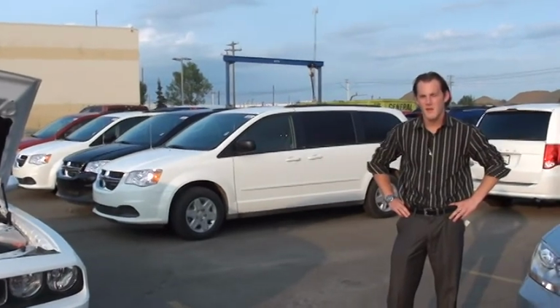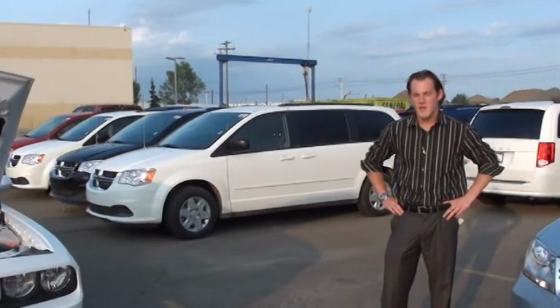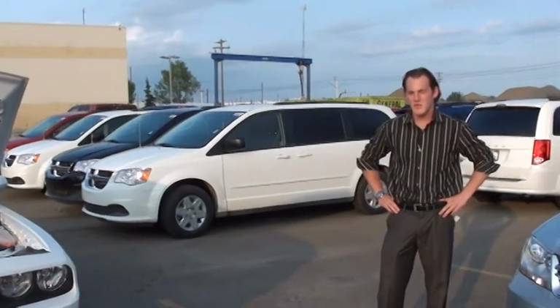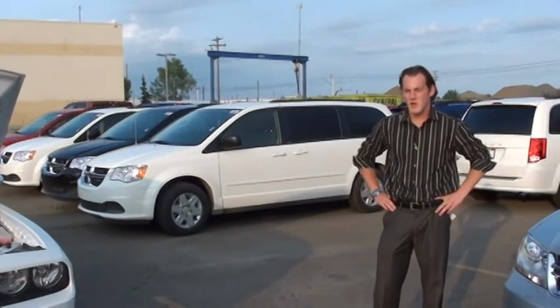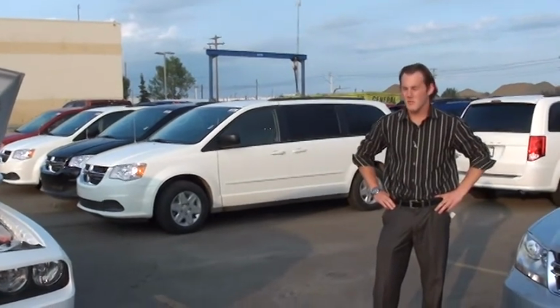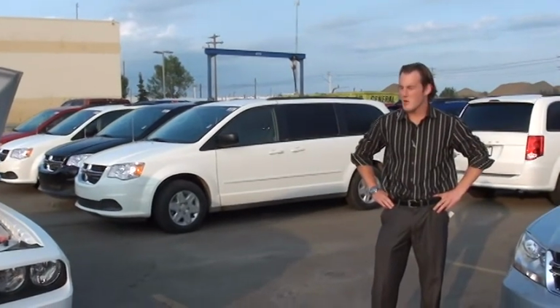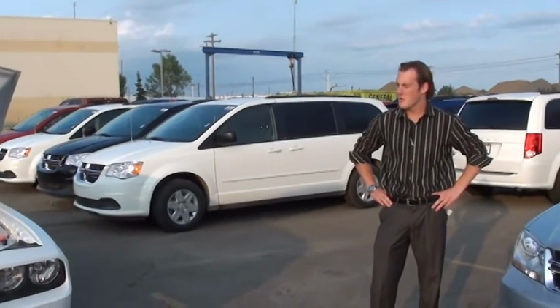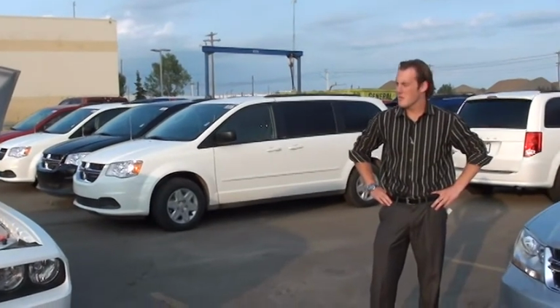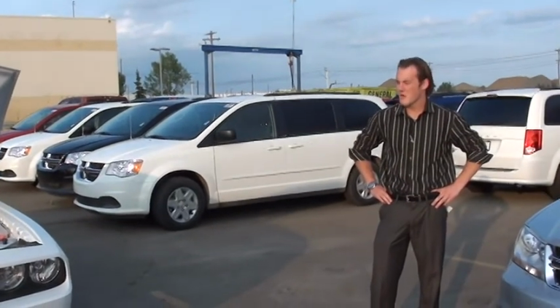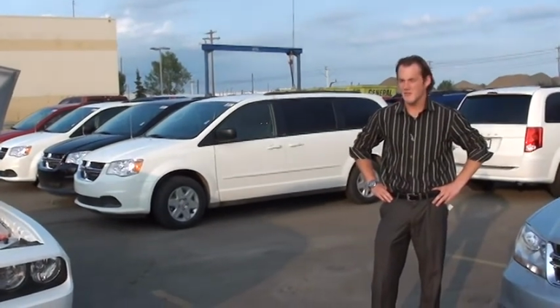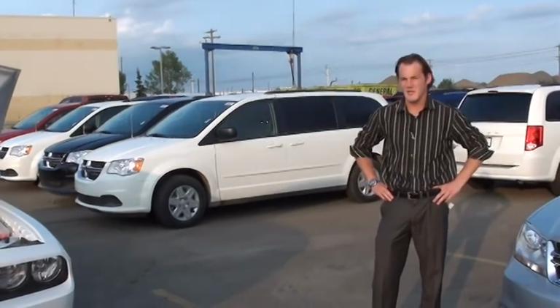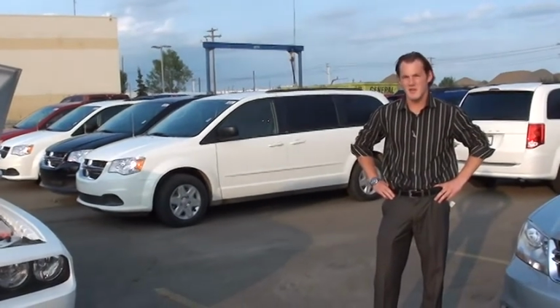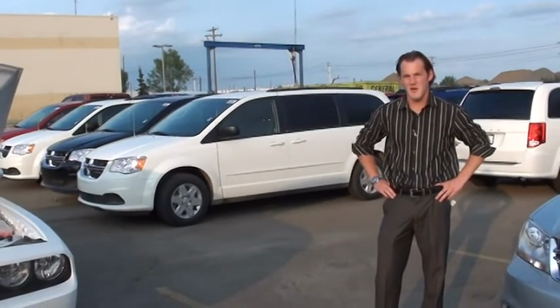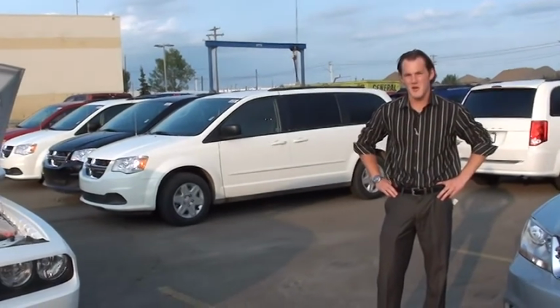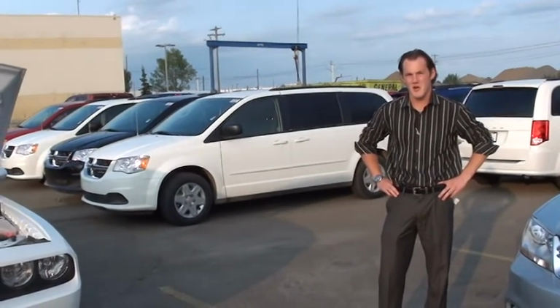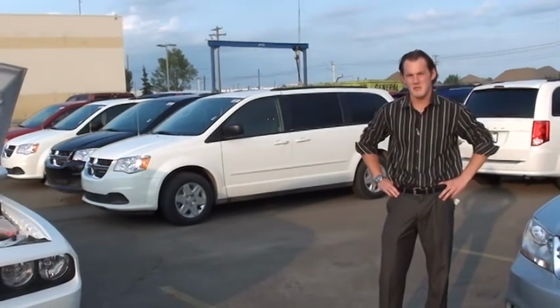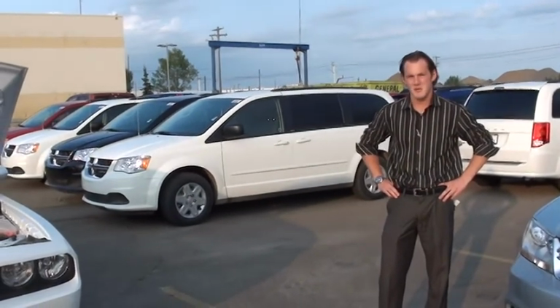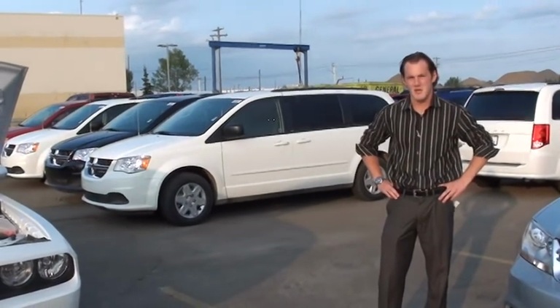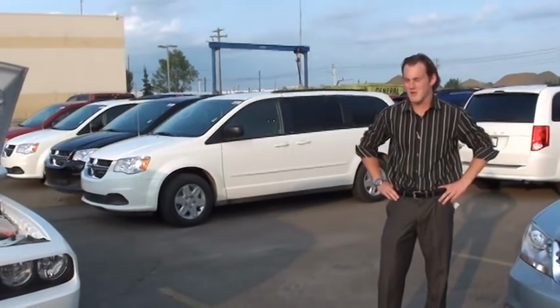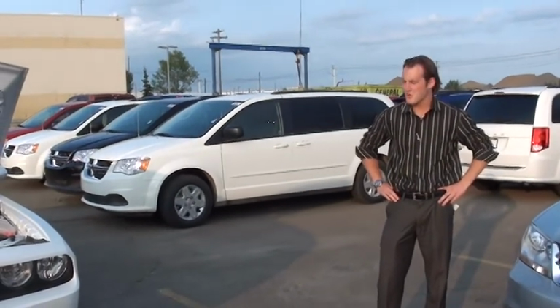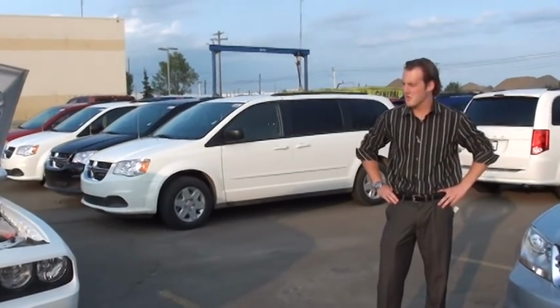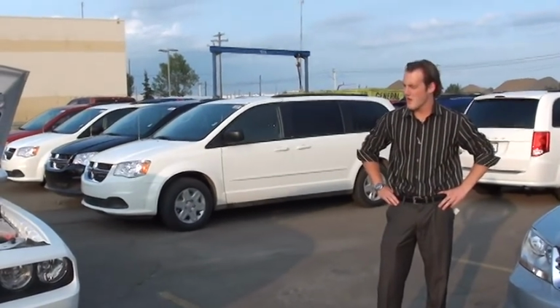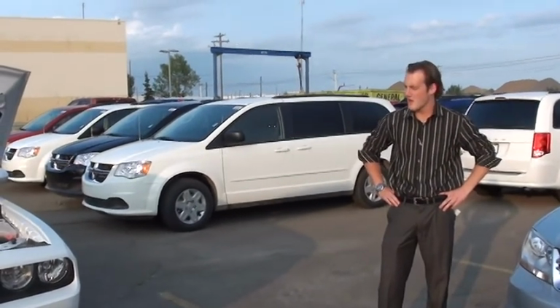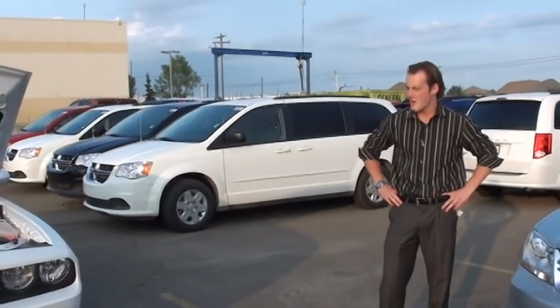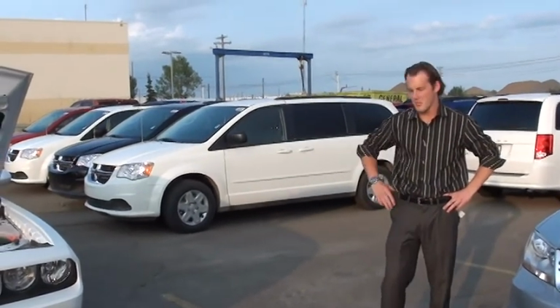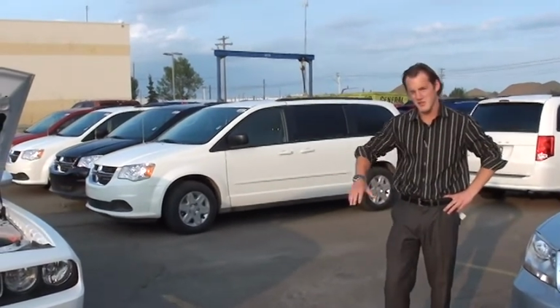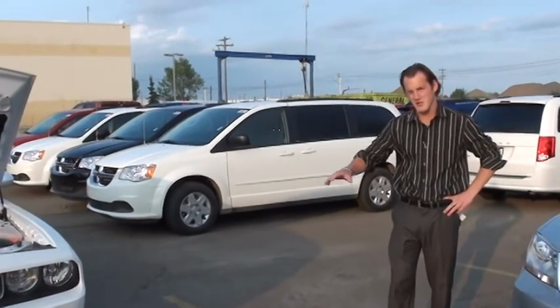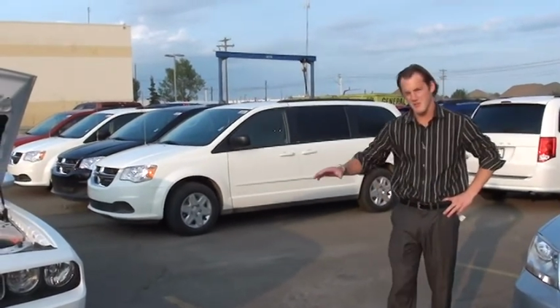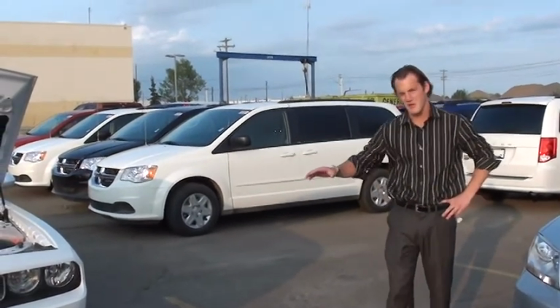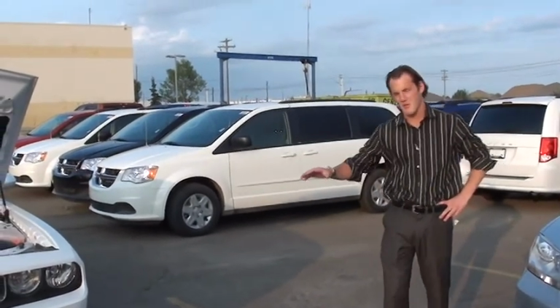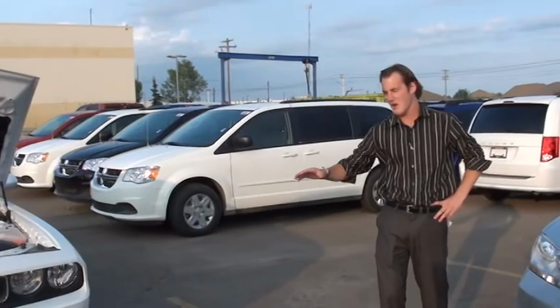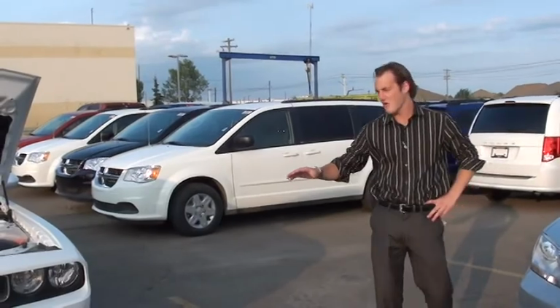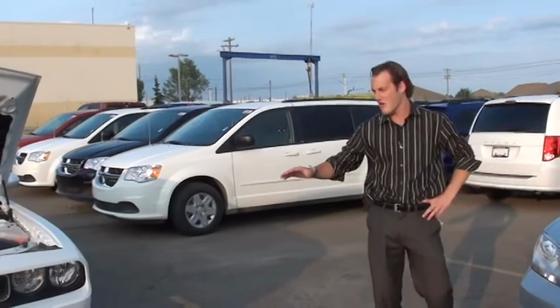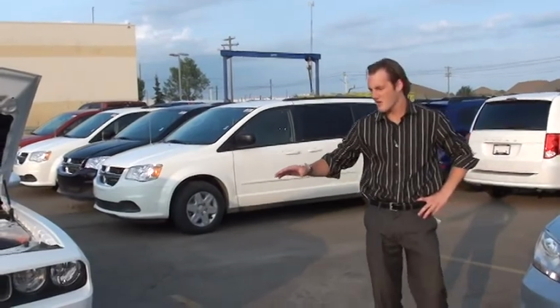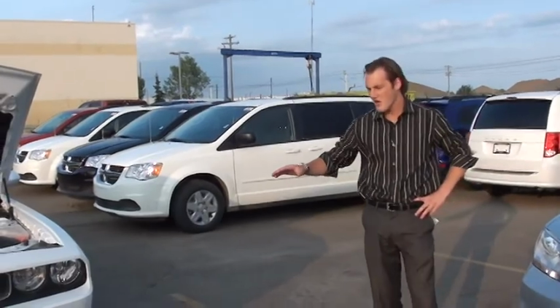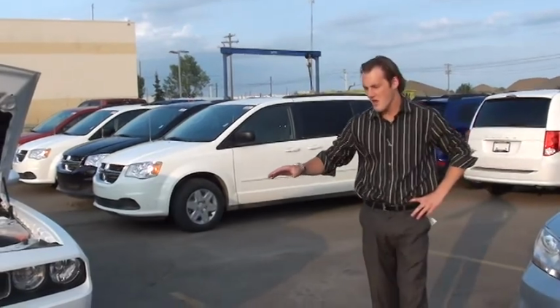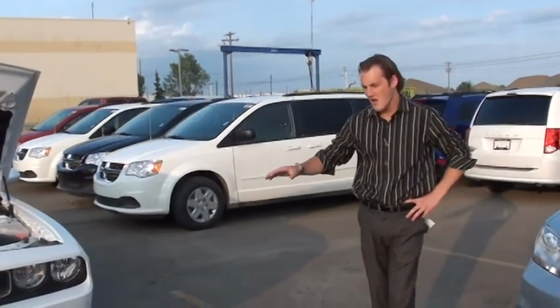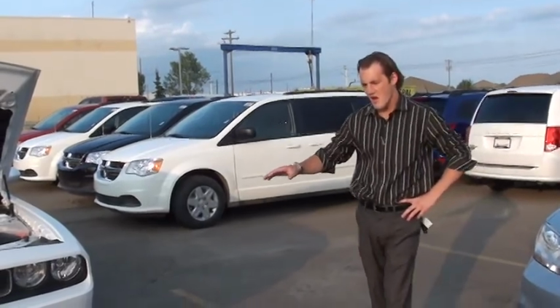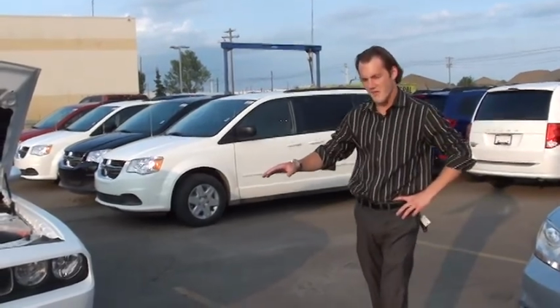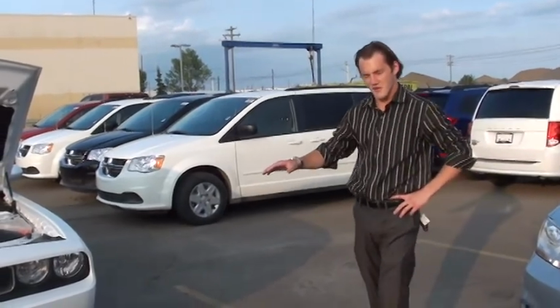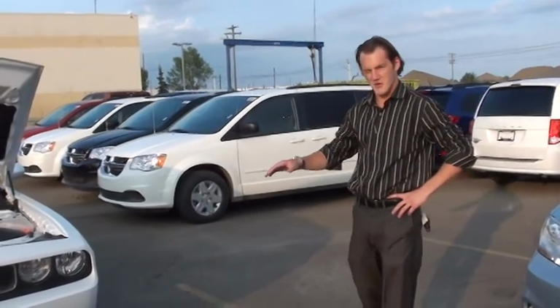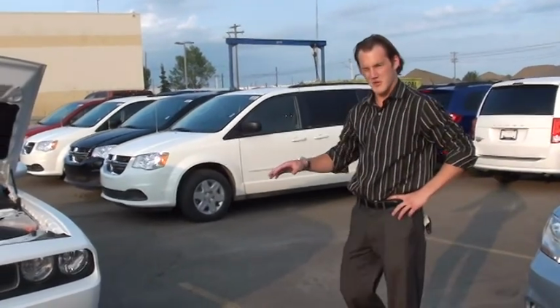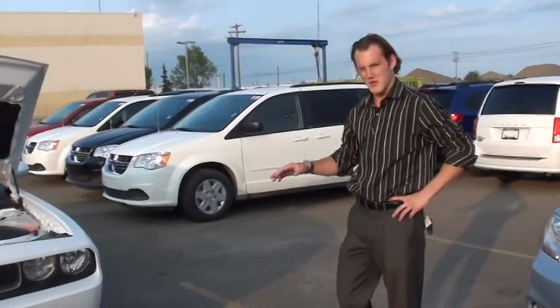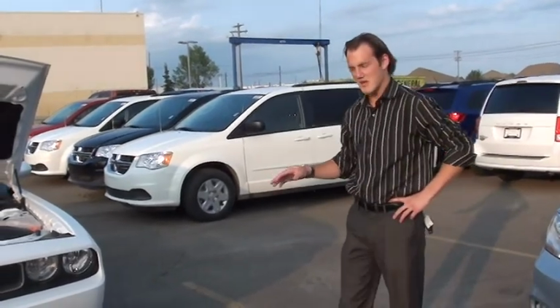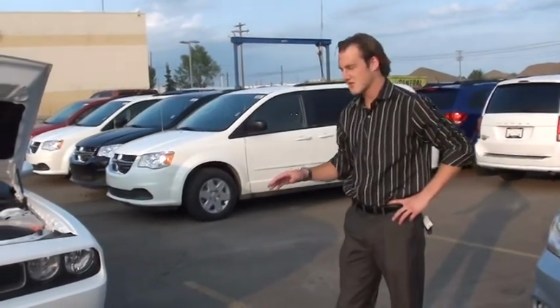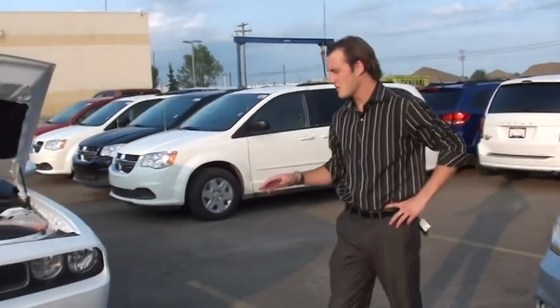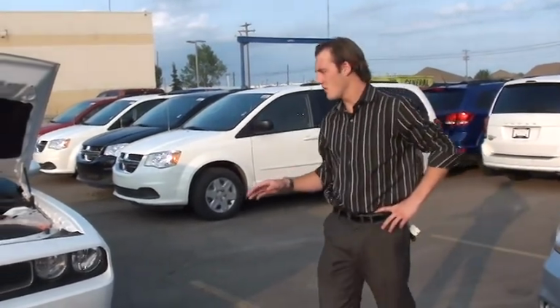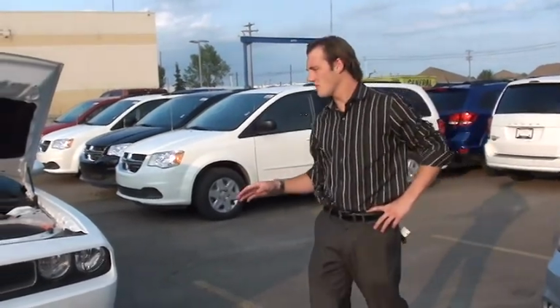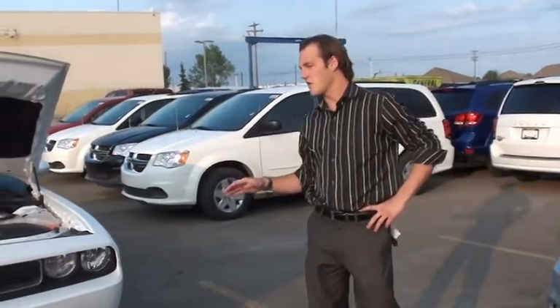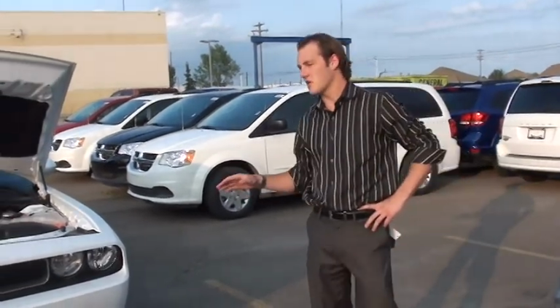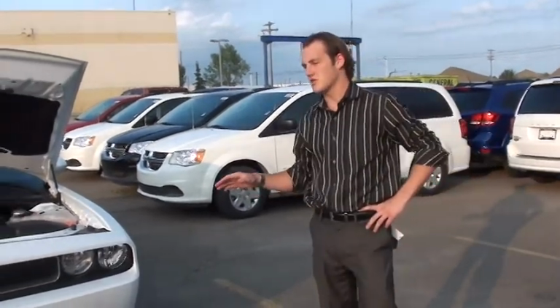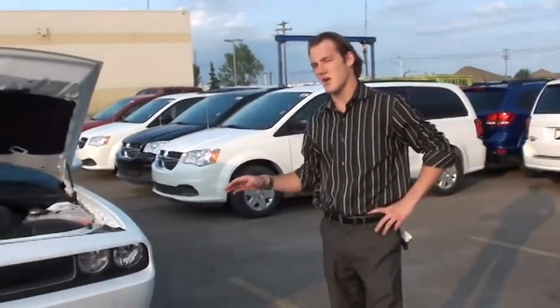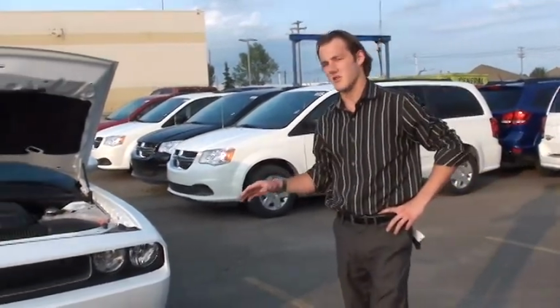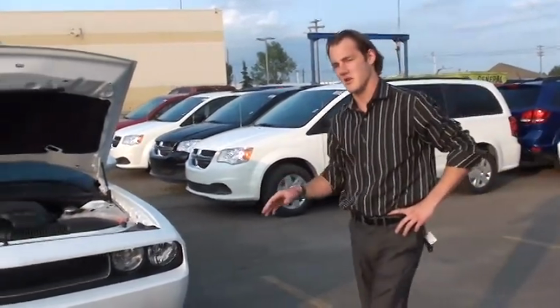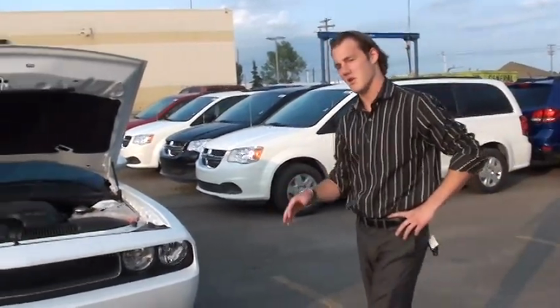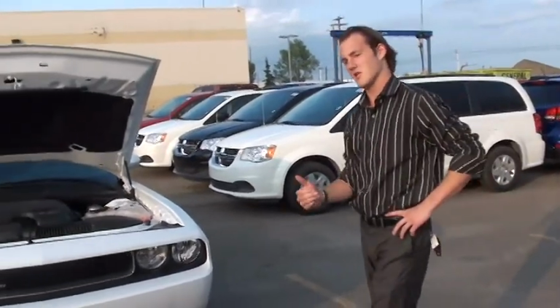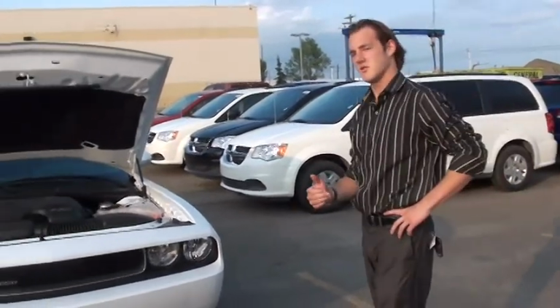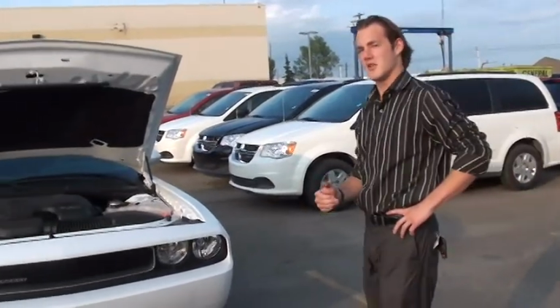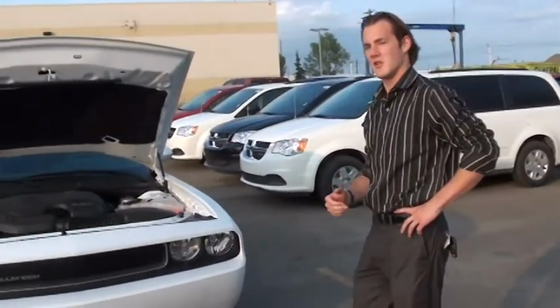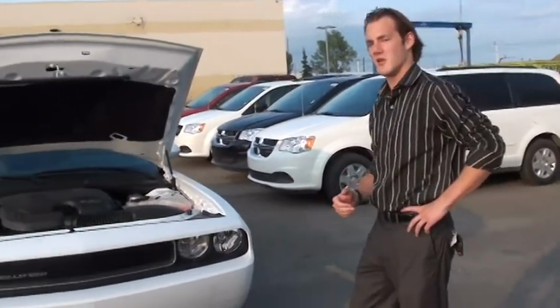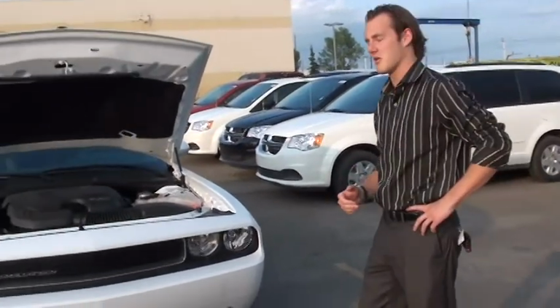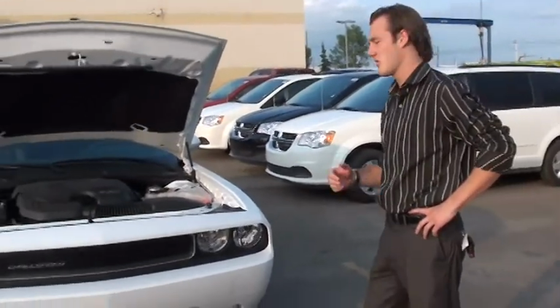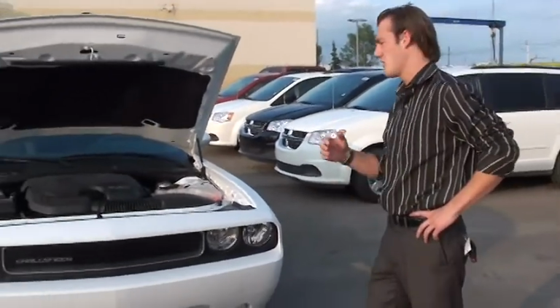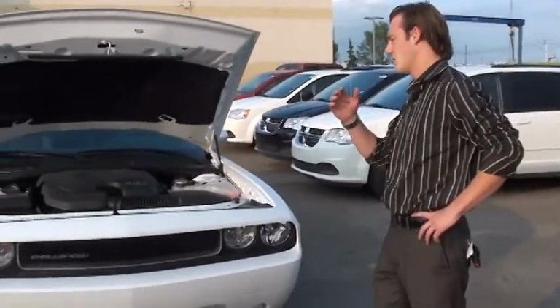Hey Tom, Kurt Buben here of Londonderry Dodge. We'll take you through a personal video walkaround of the new 2012 Dodge Challenger. Let's go take a look under the hood.